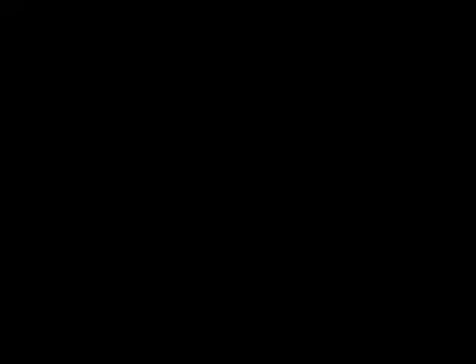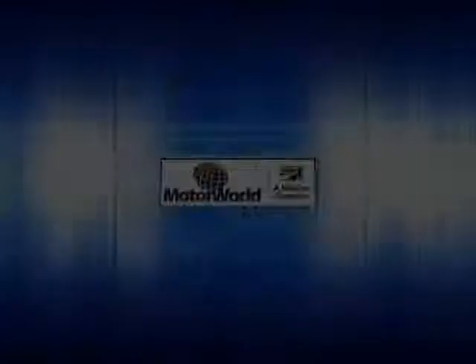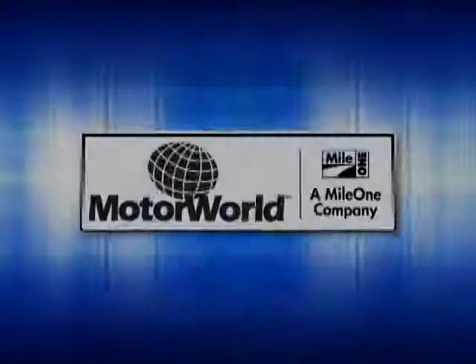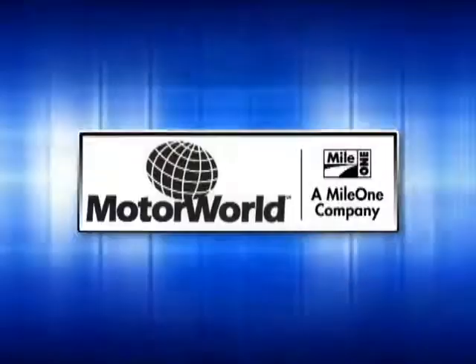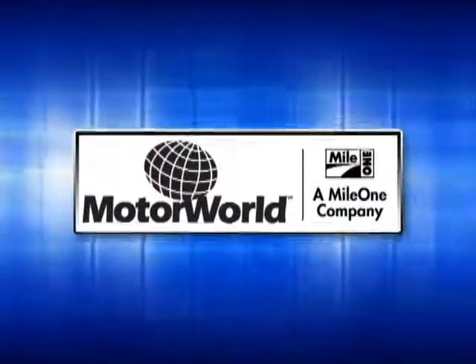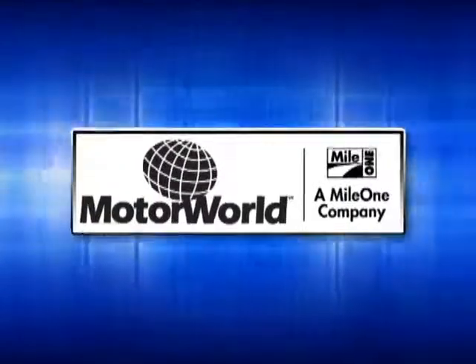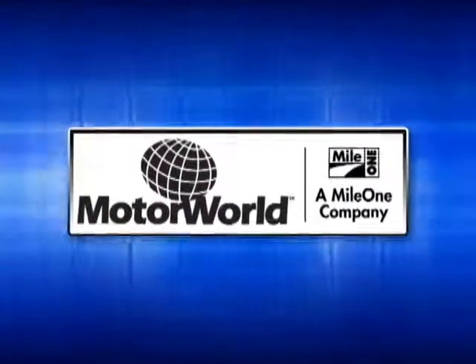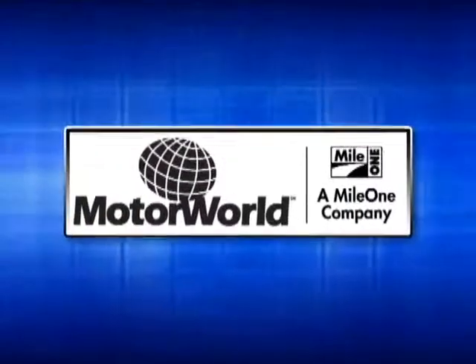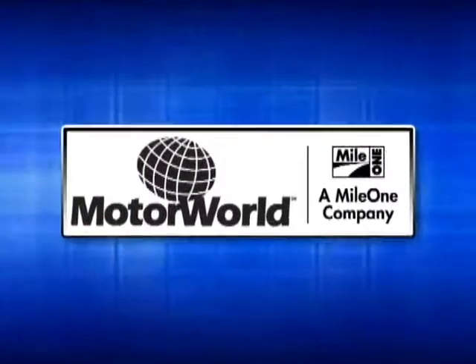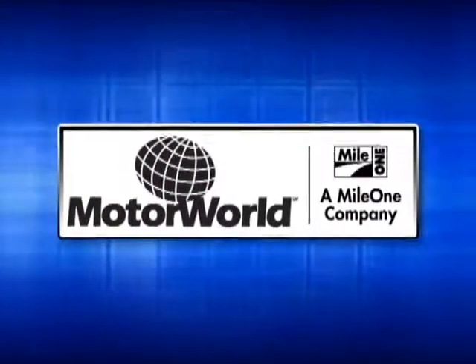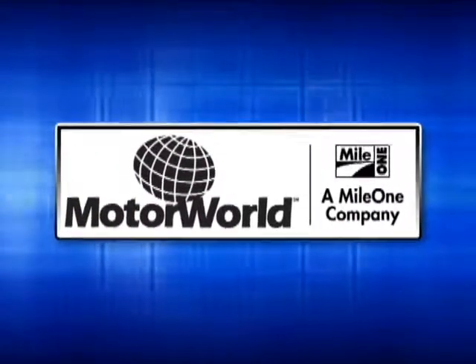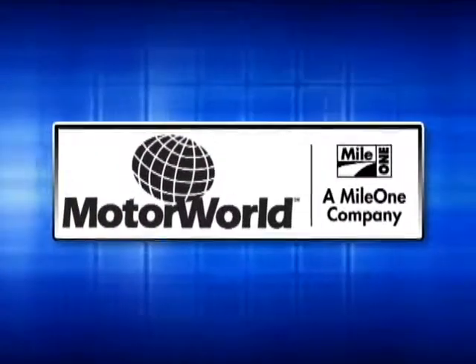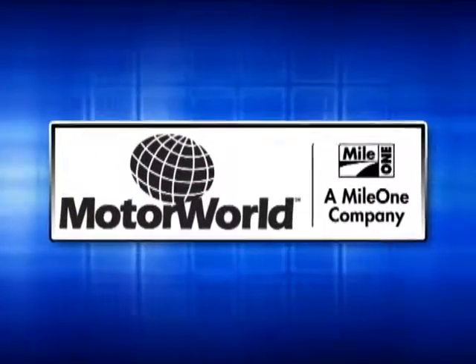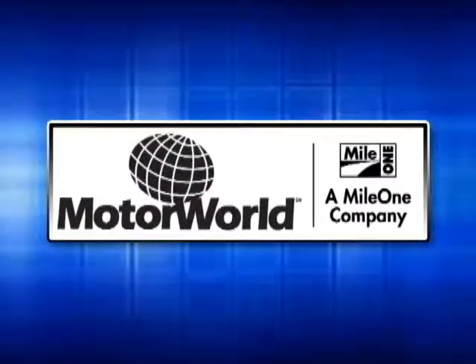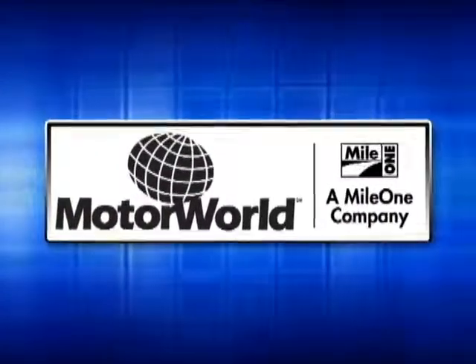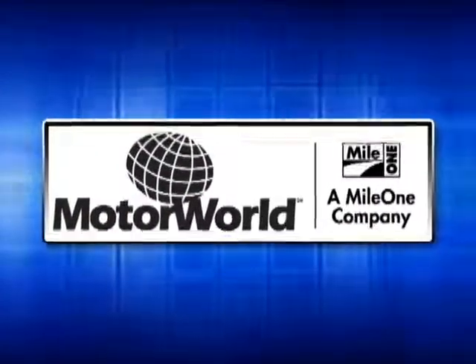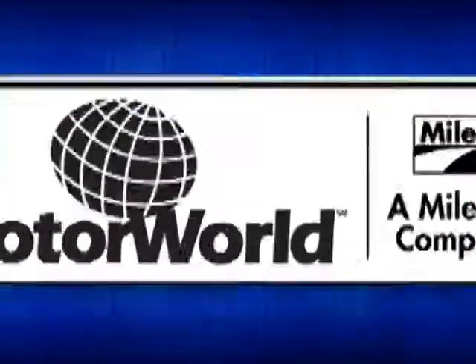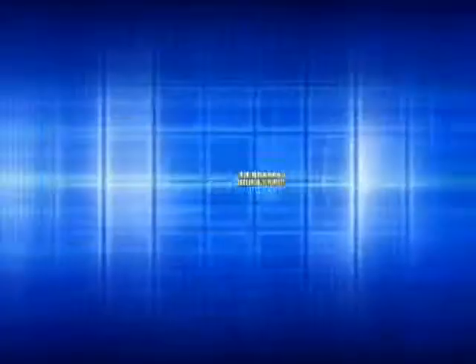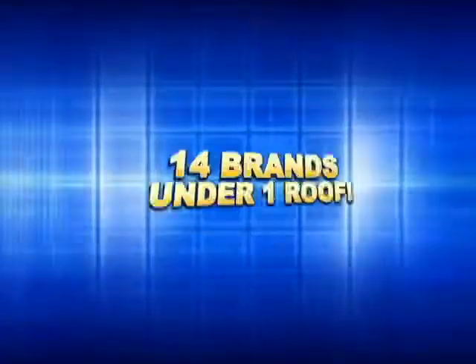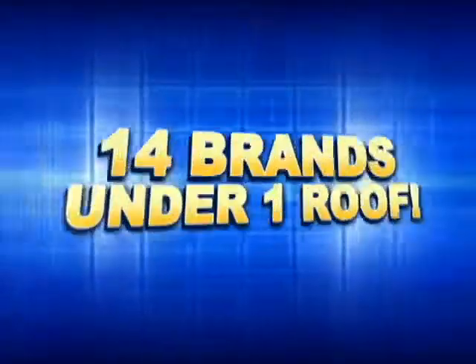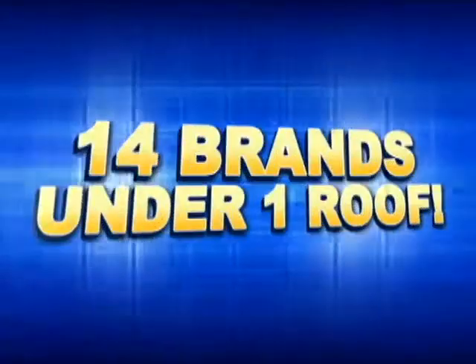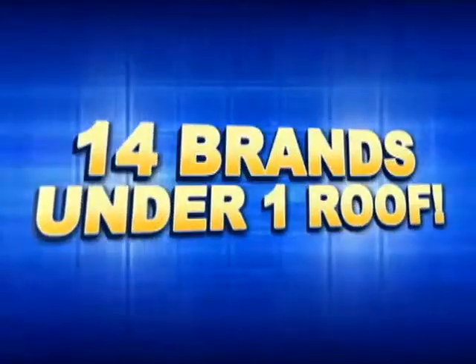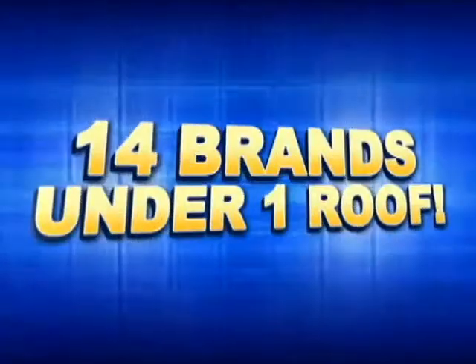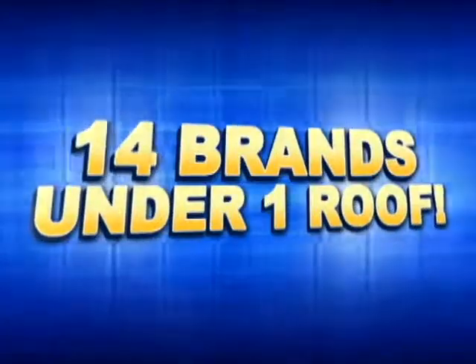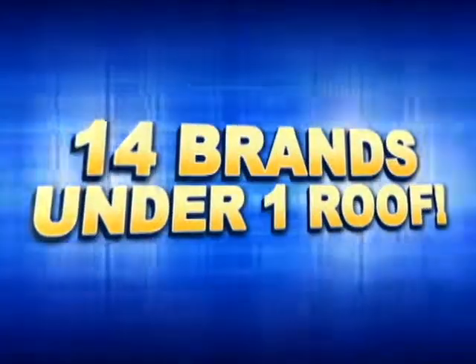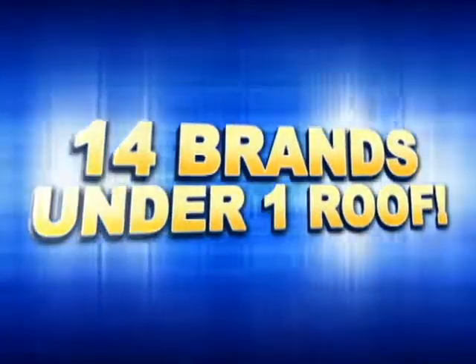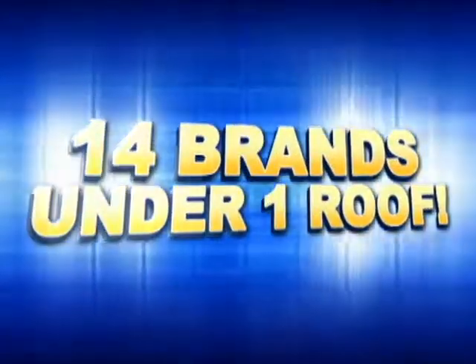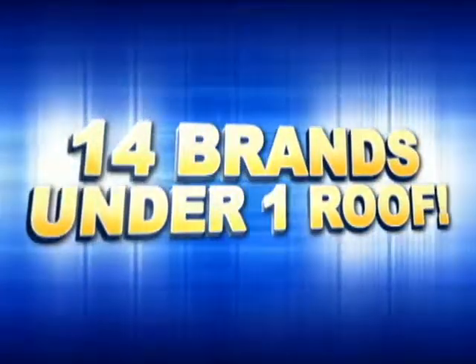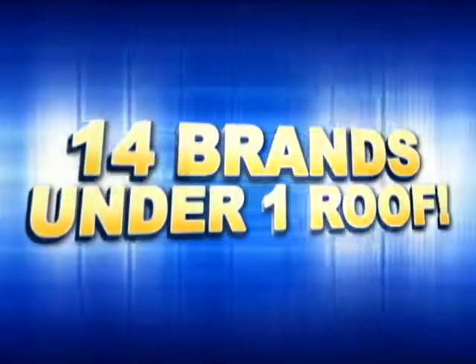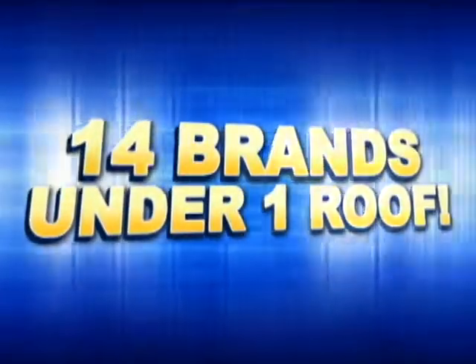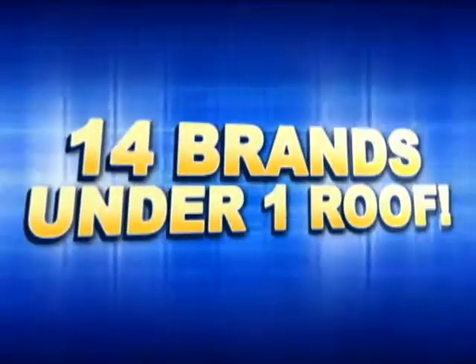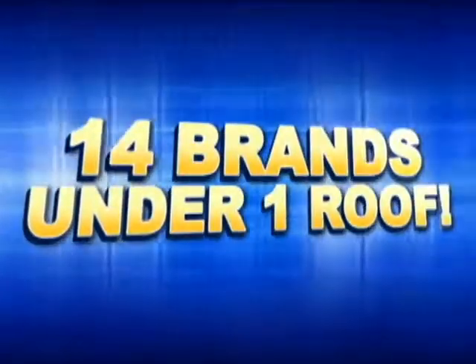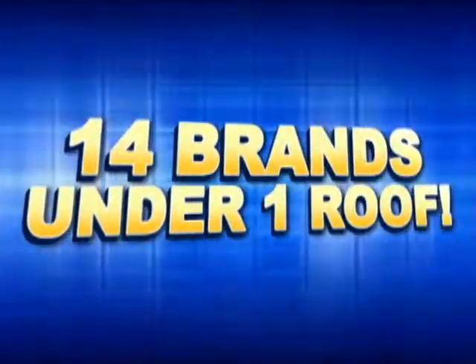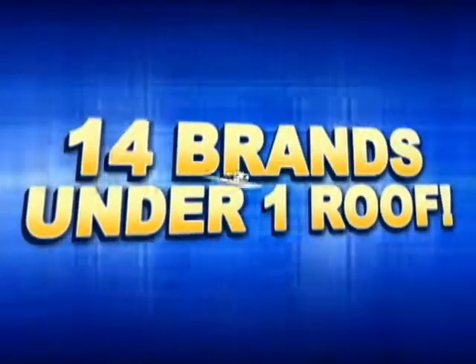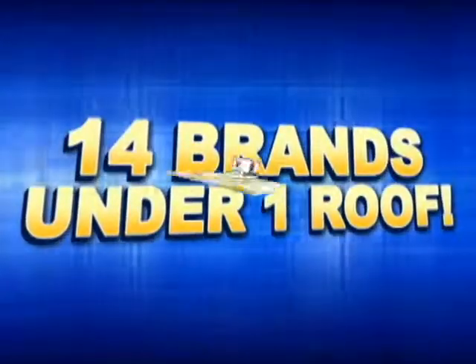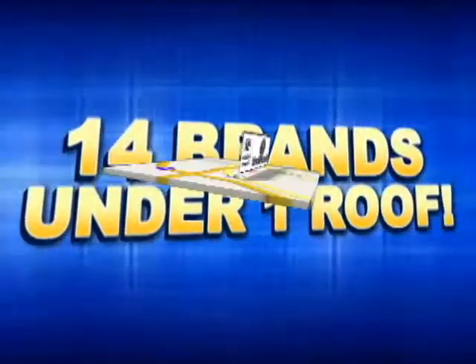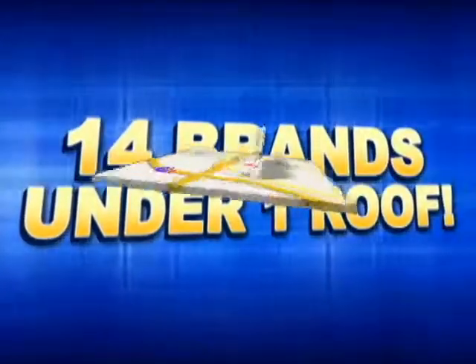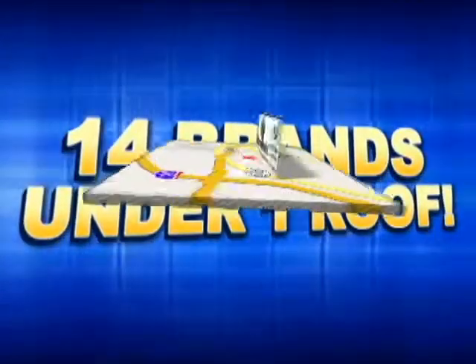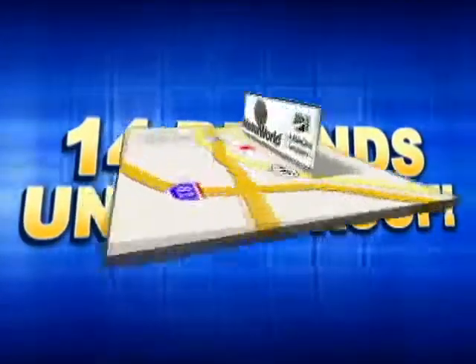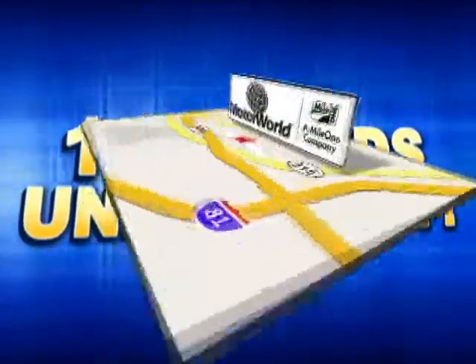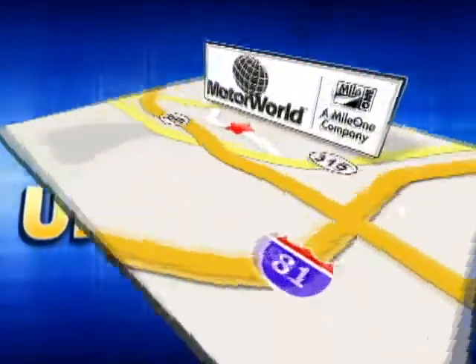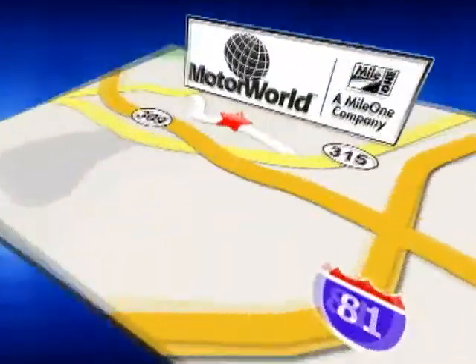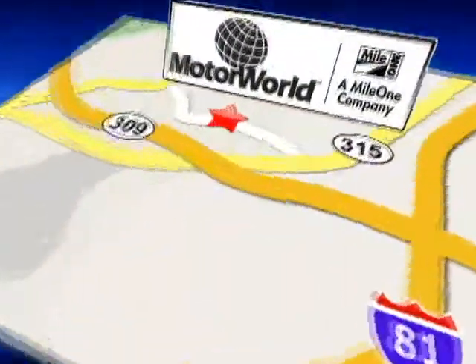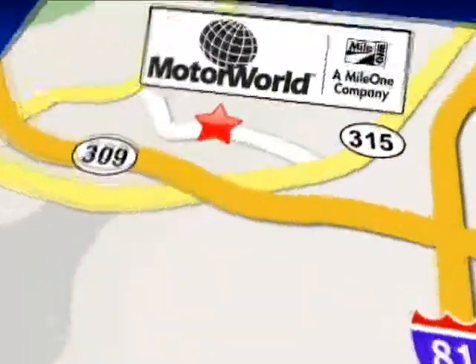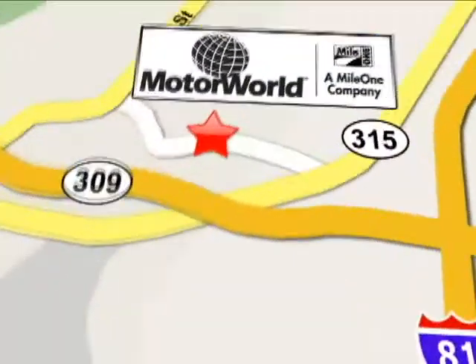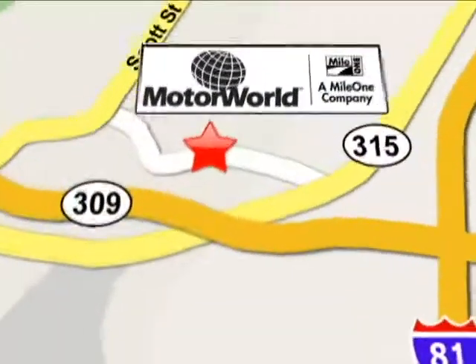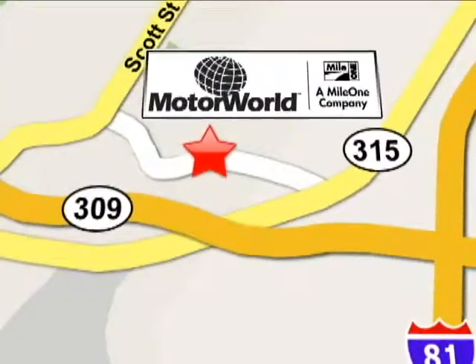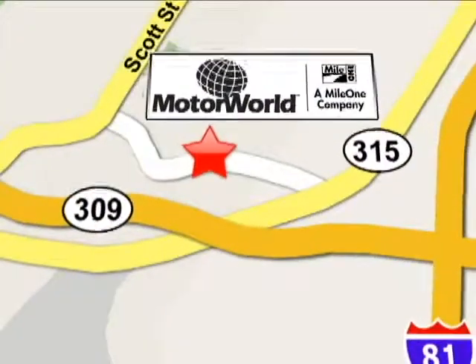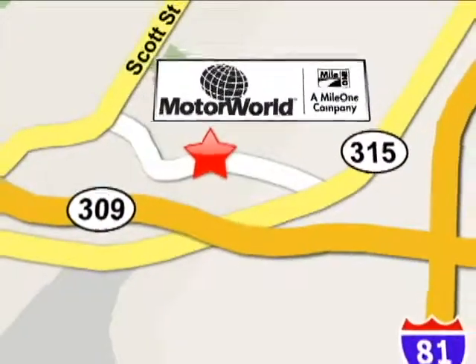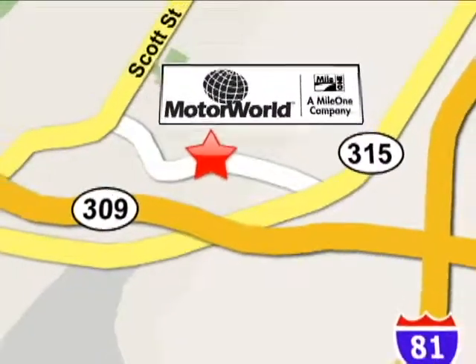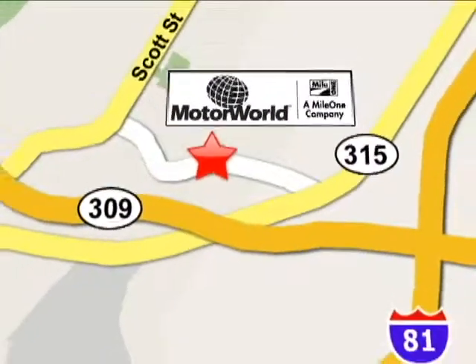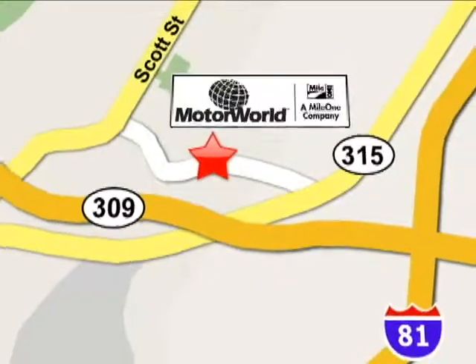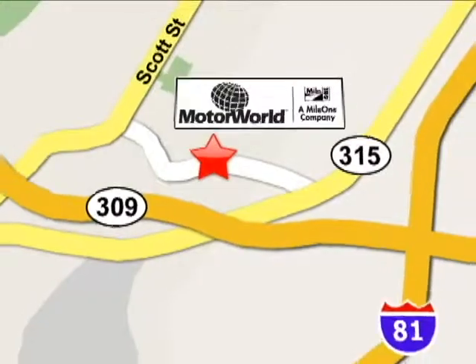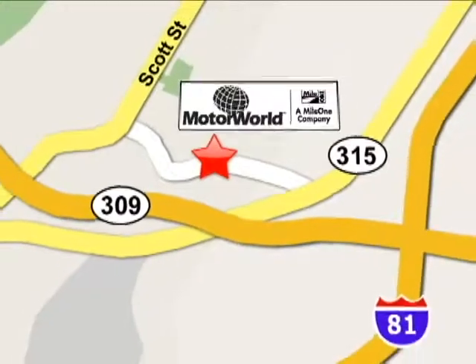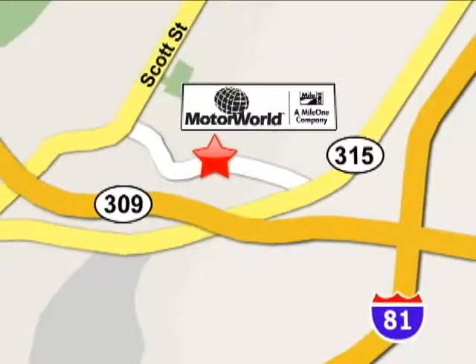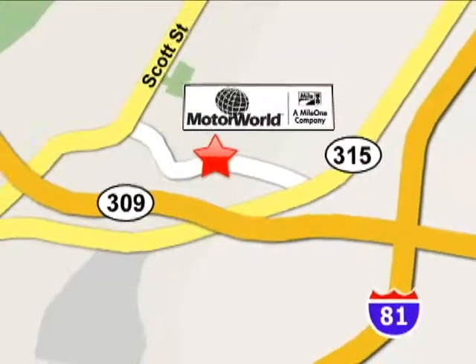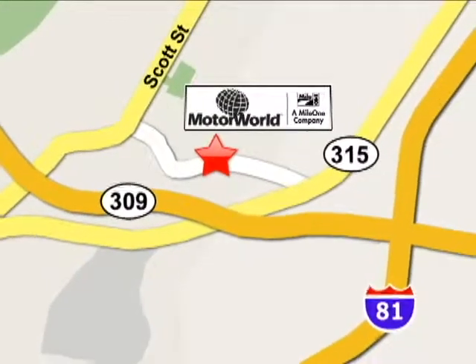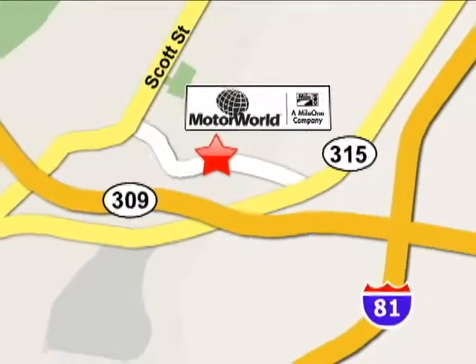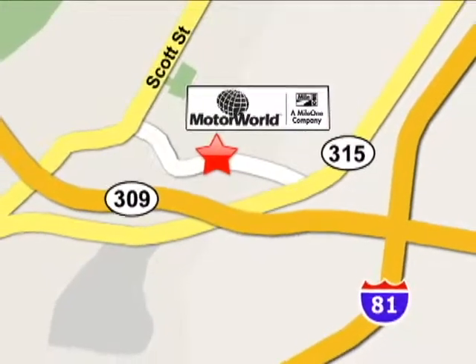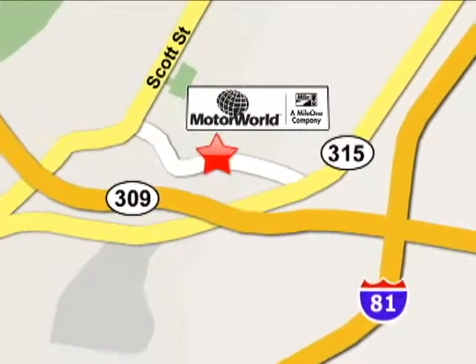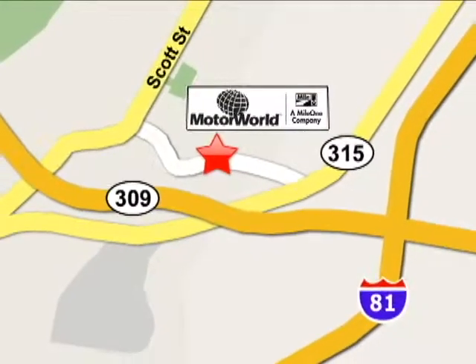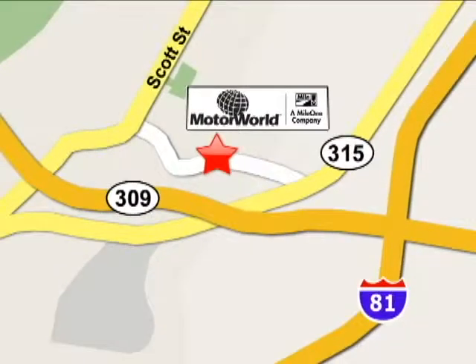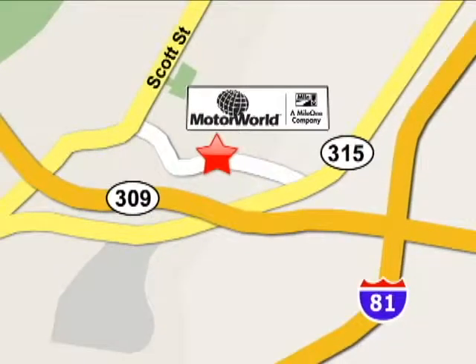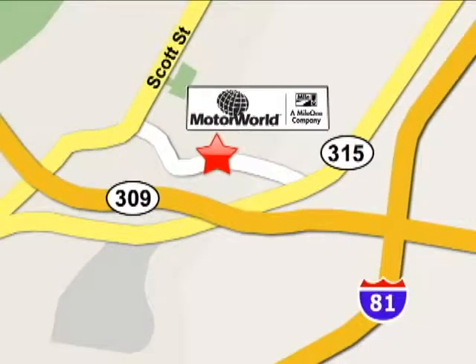Mile One Motor World. 14 brands under one roof. Conveniently located at 150 Motor World Drive in Wilkes-Barre.